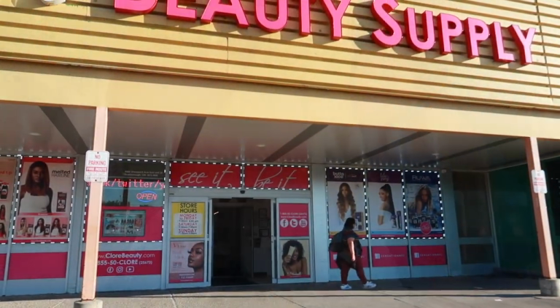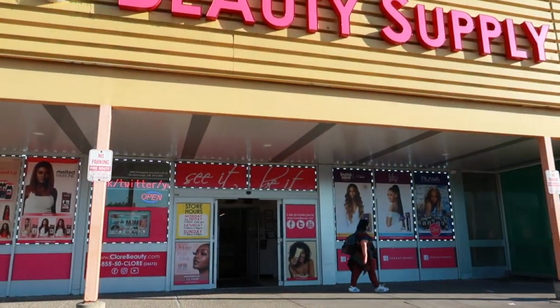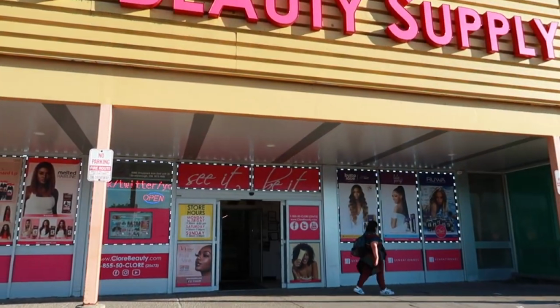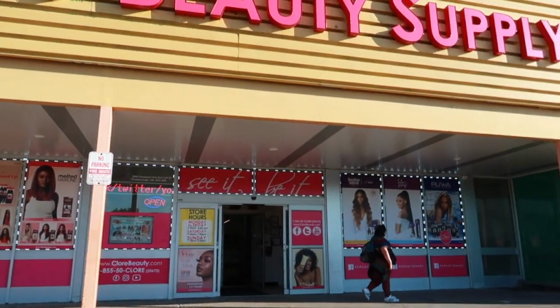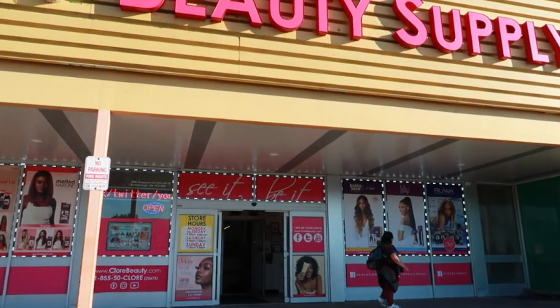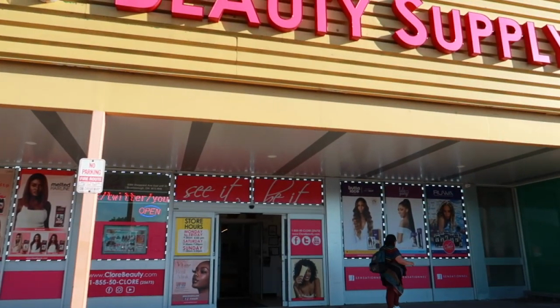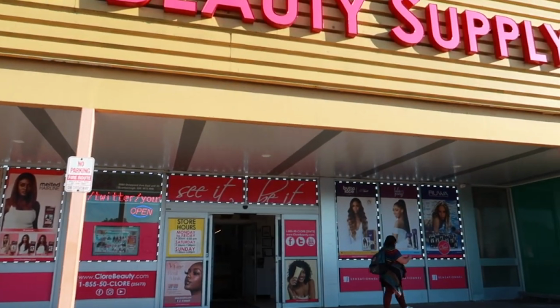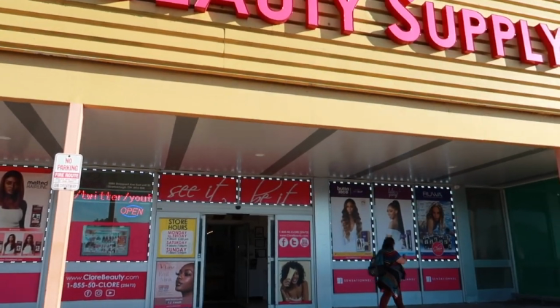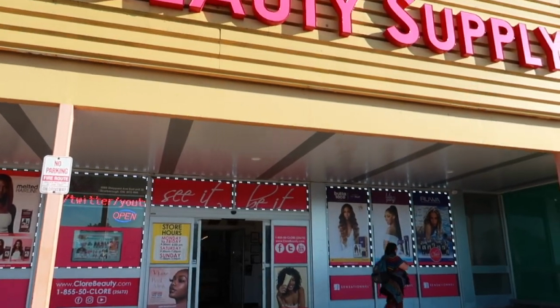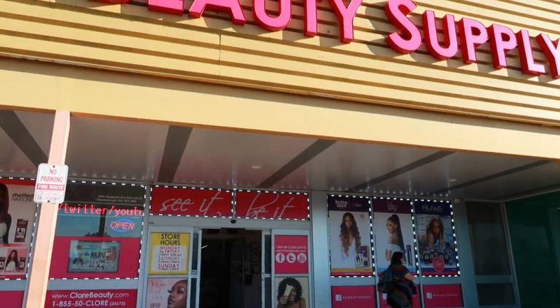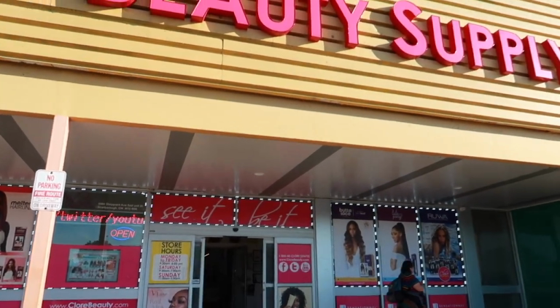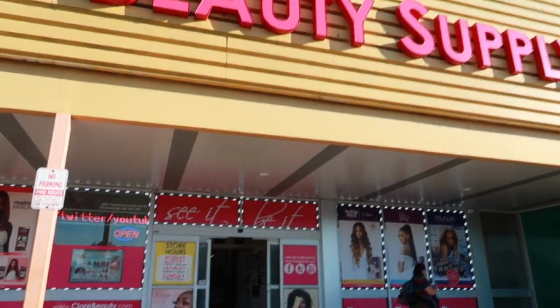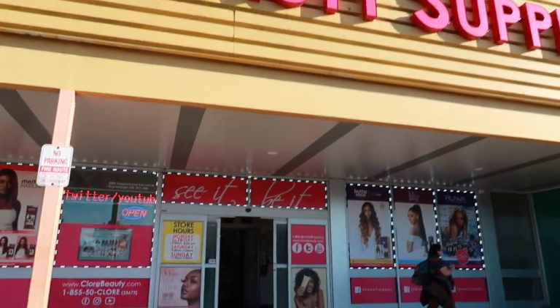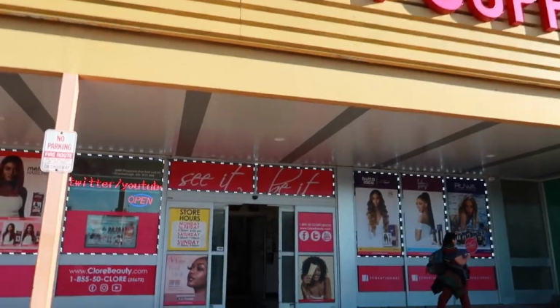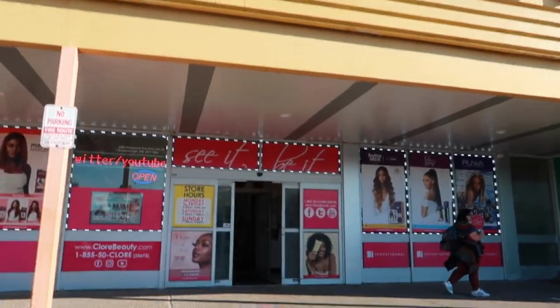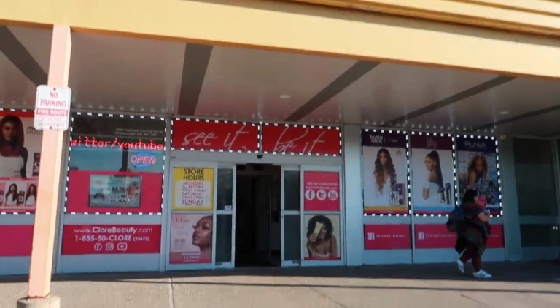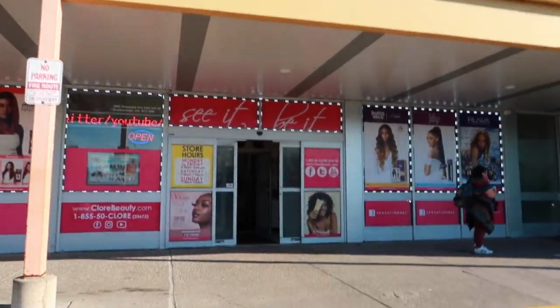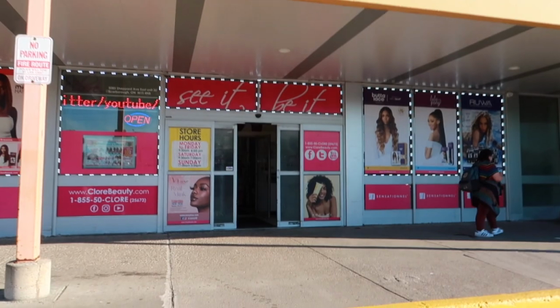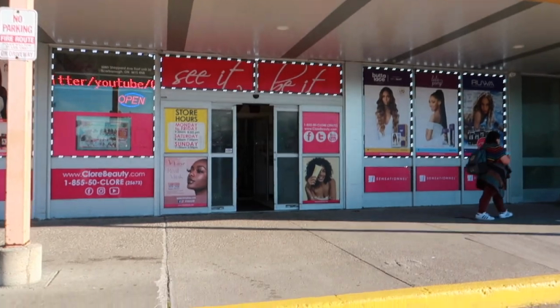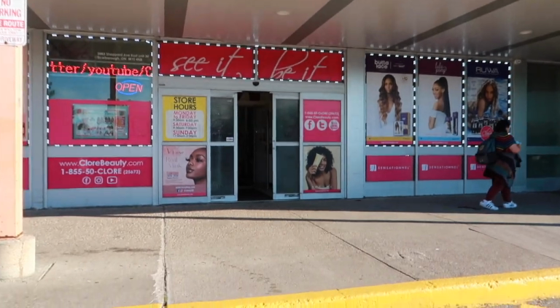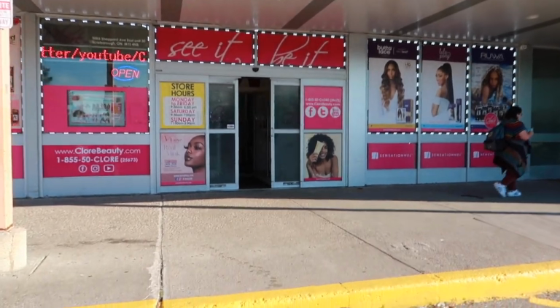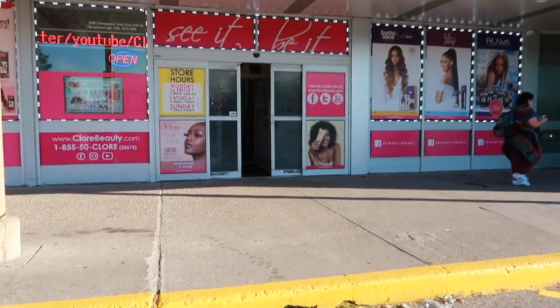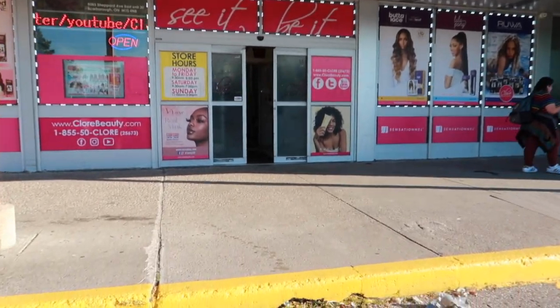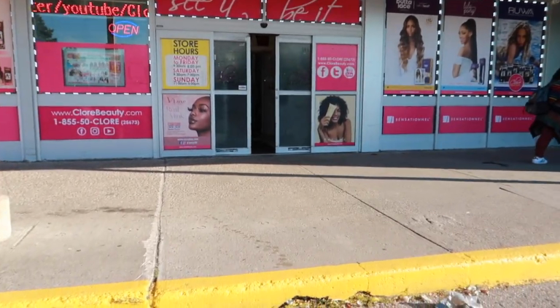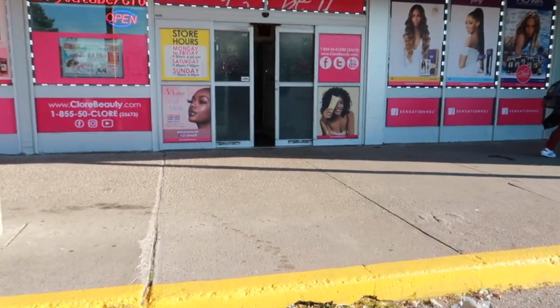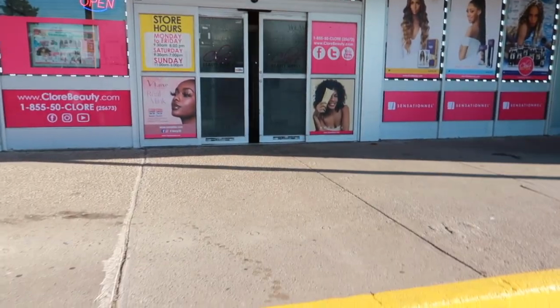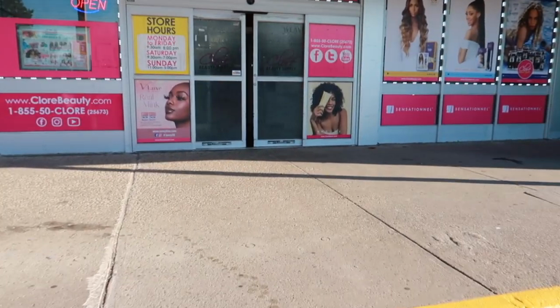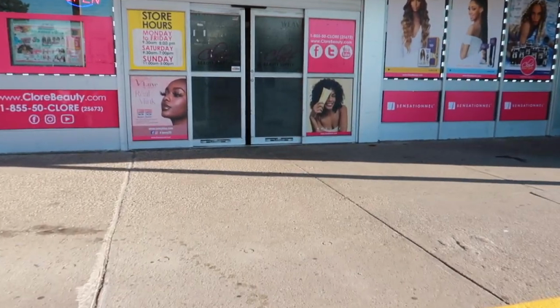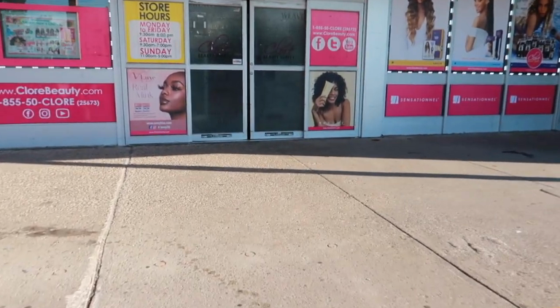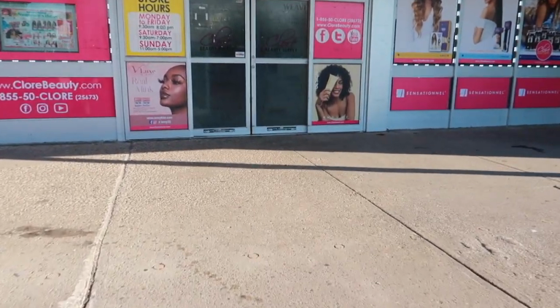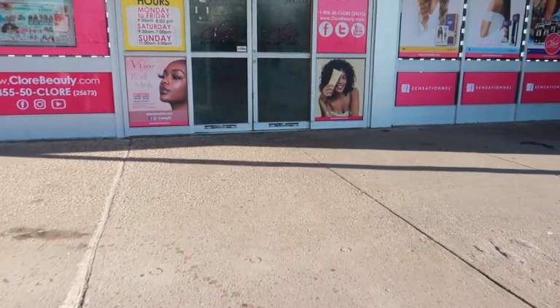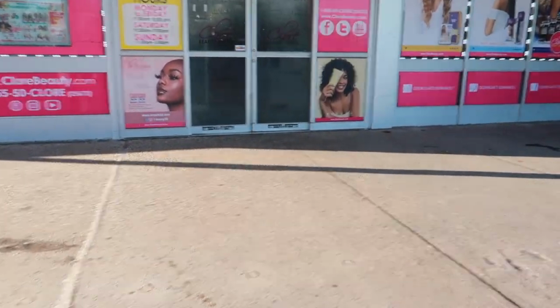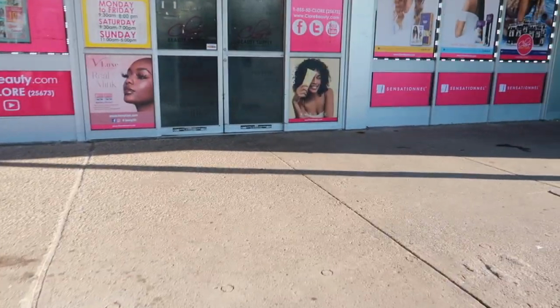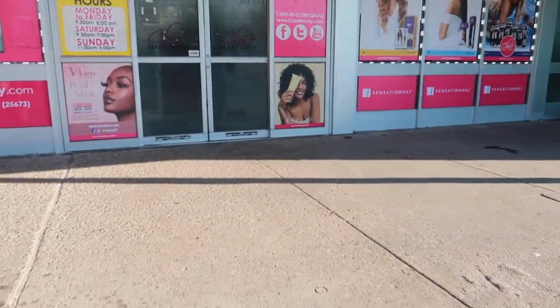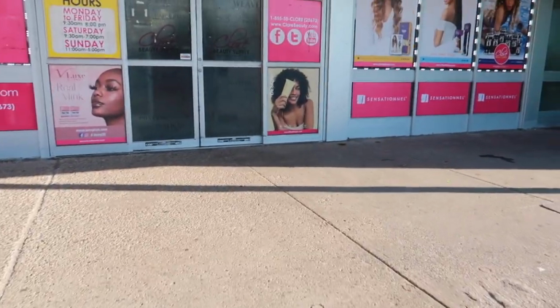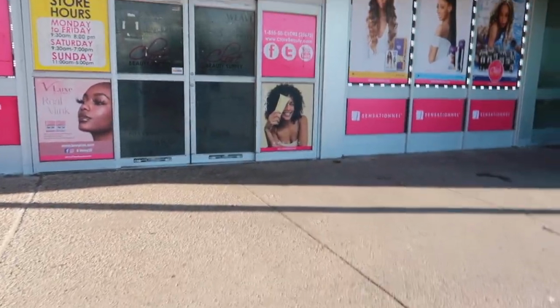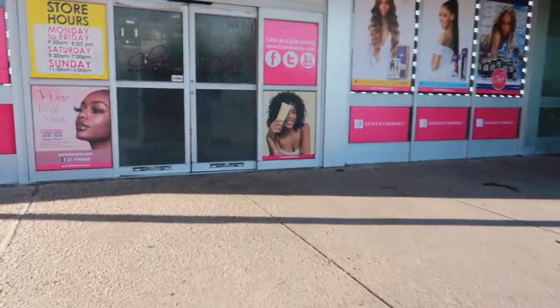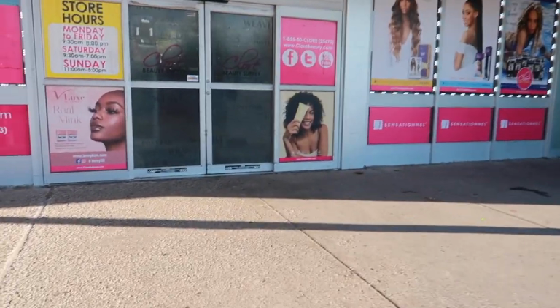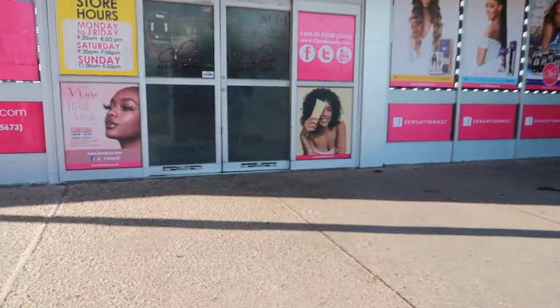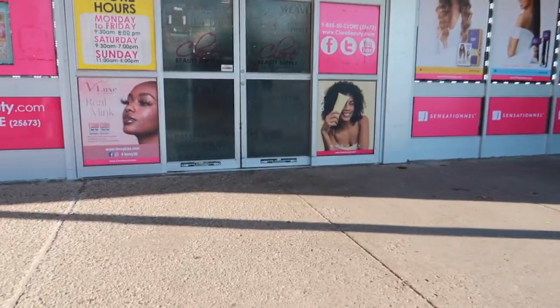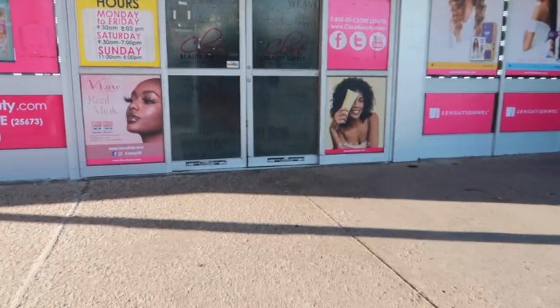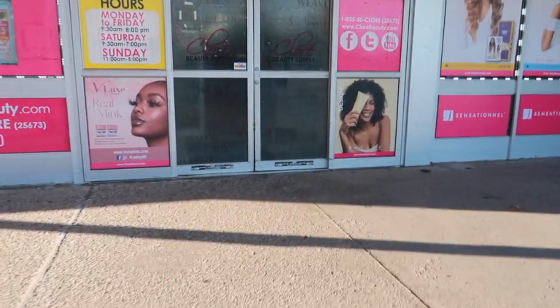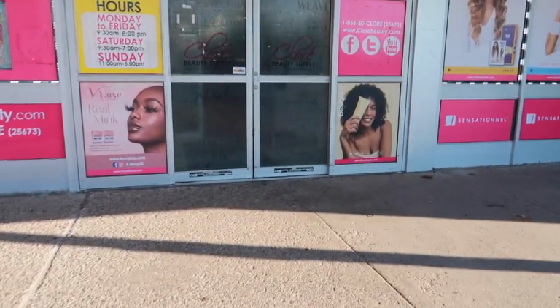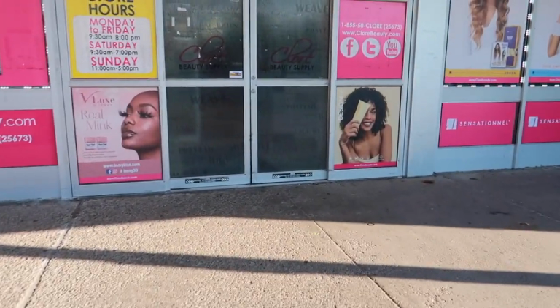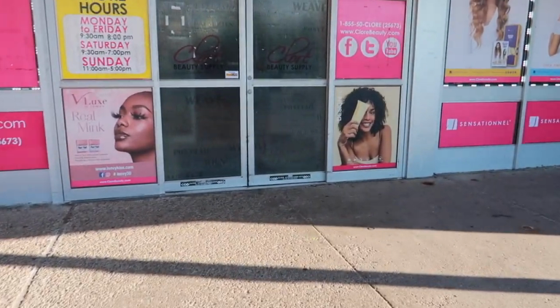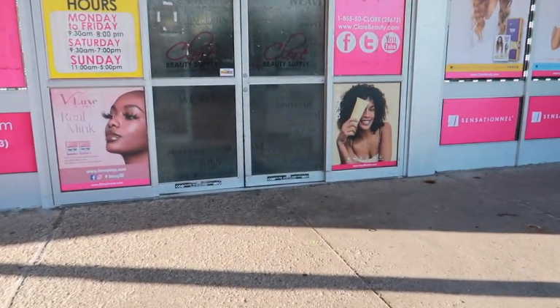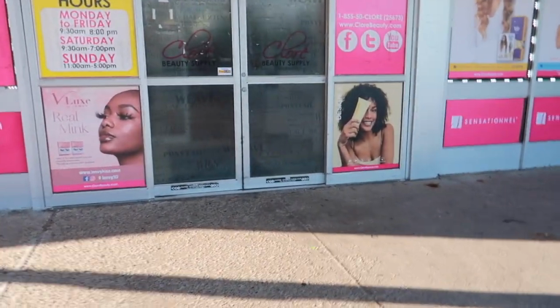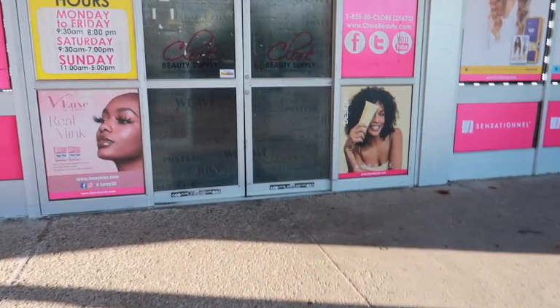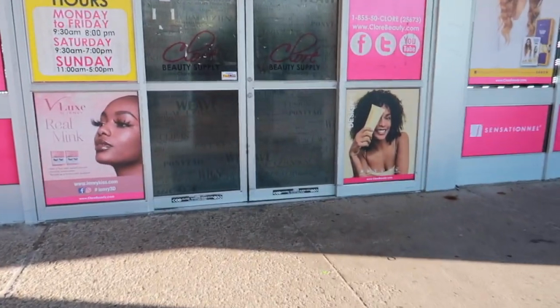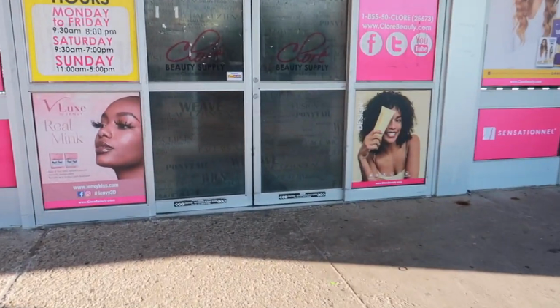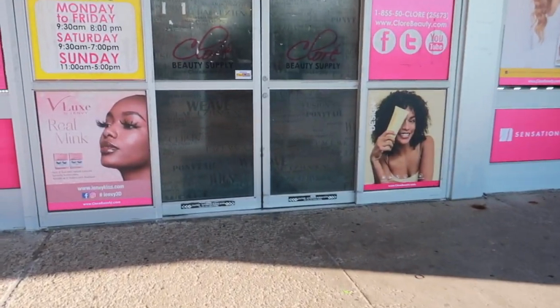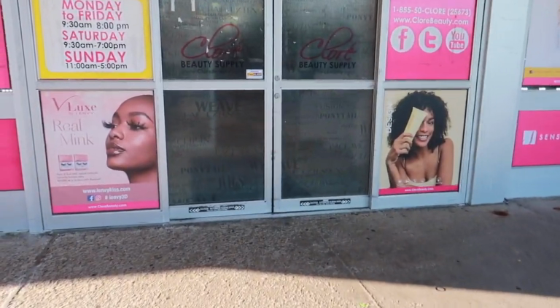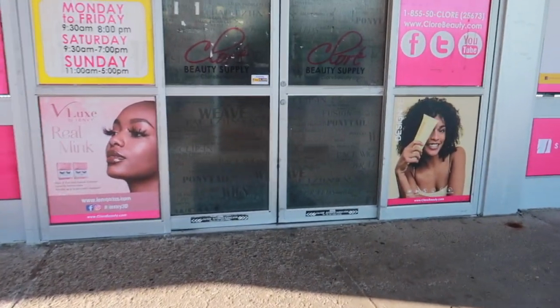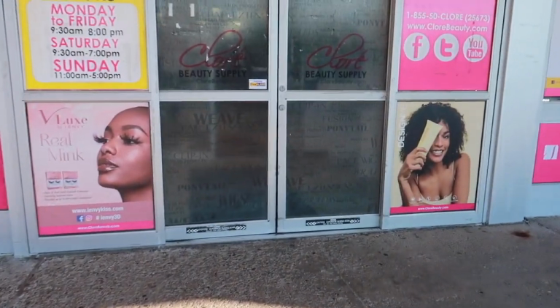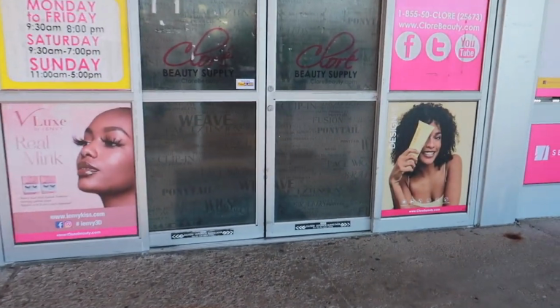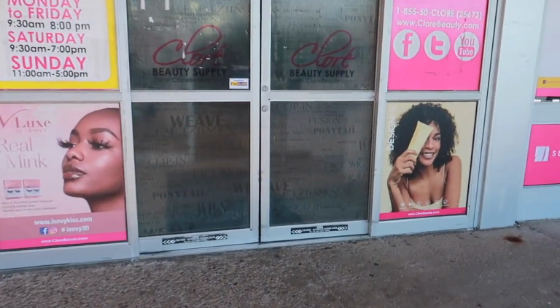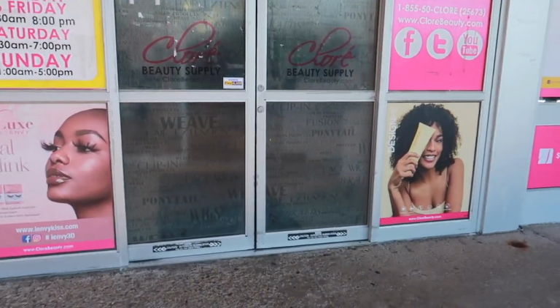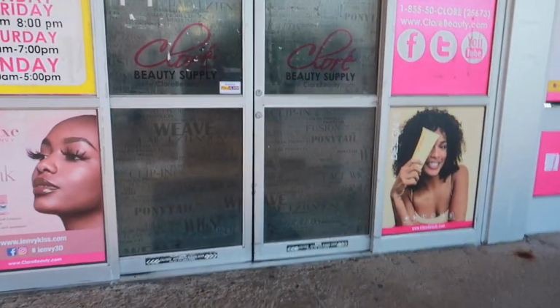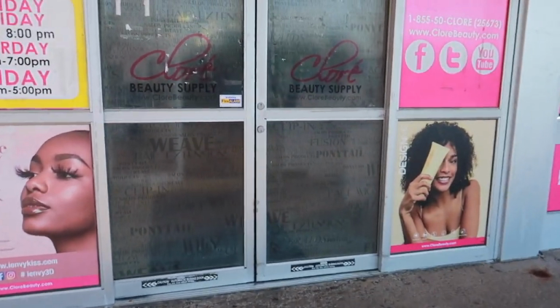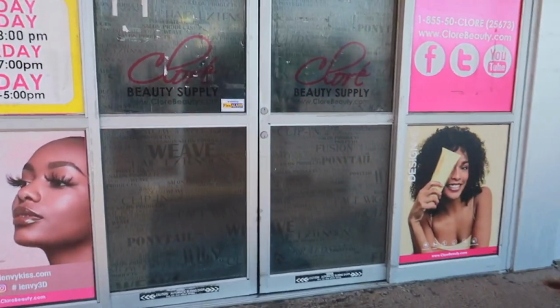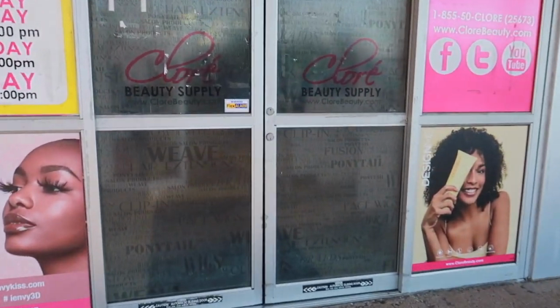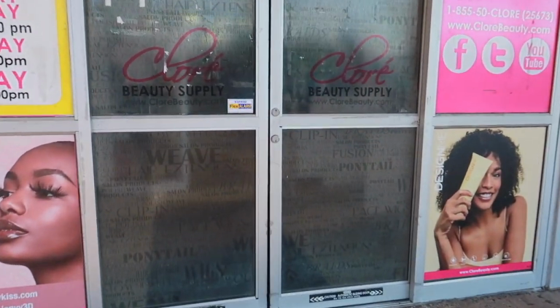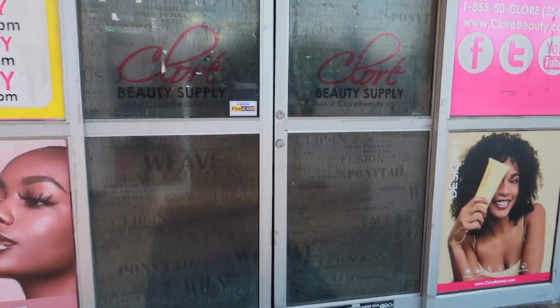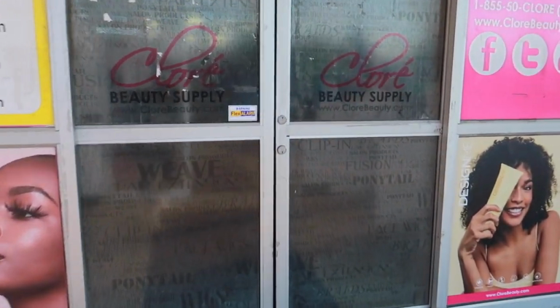Alright guys, we're heading into the beauty supply store and hopefully I just stick to what I need.